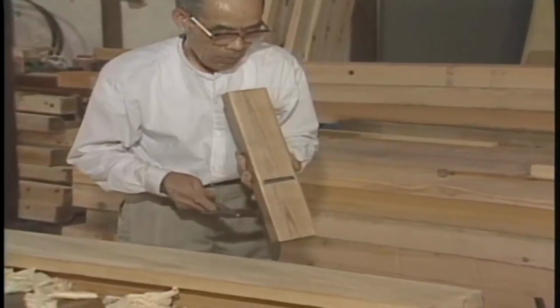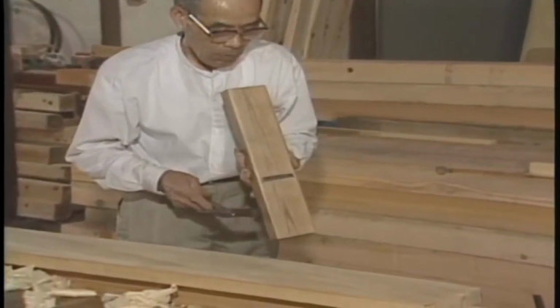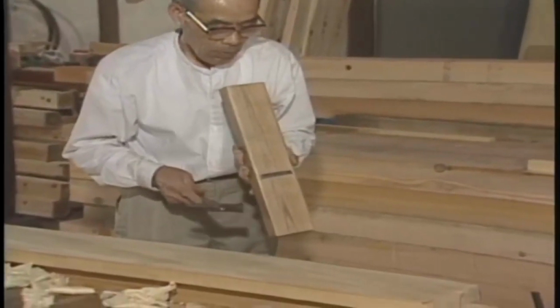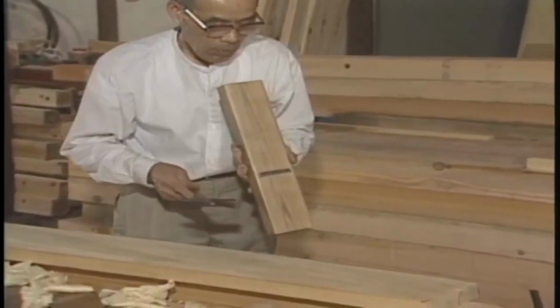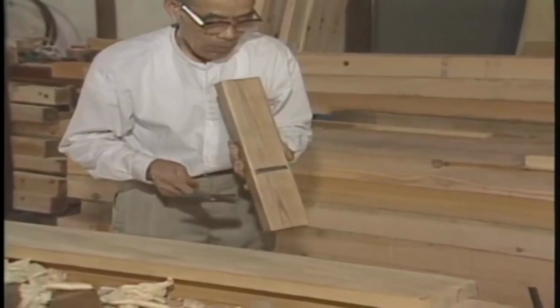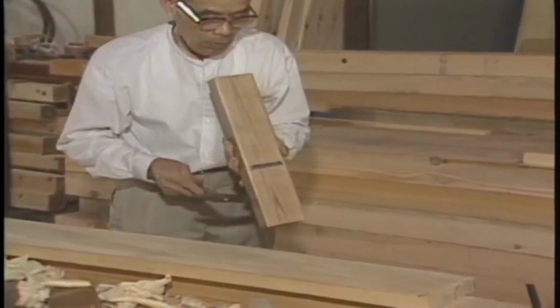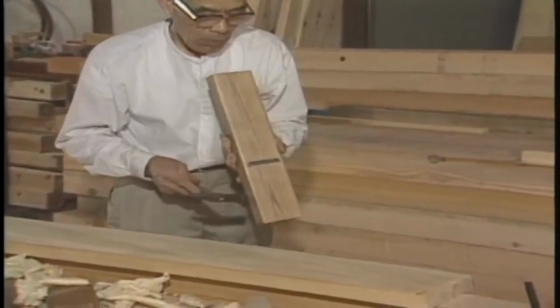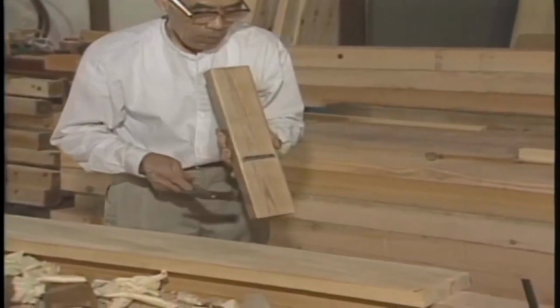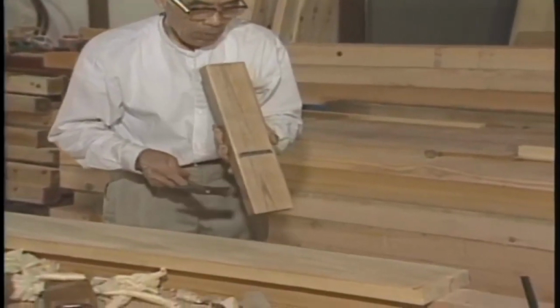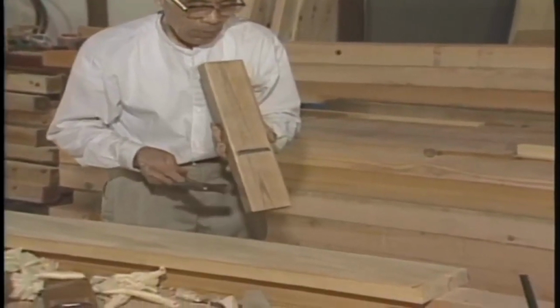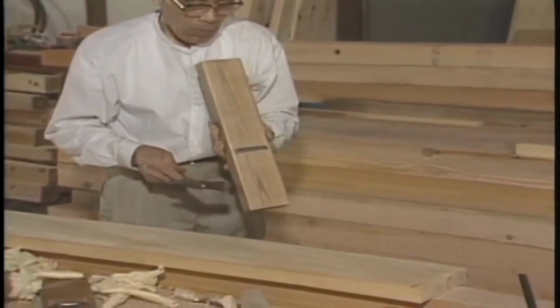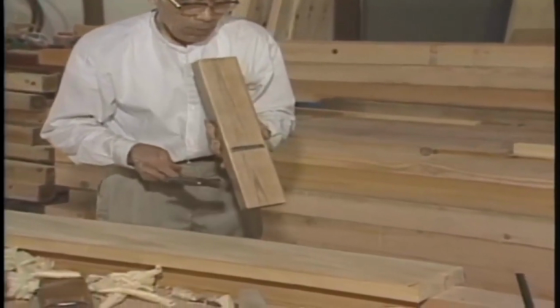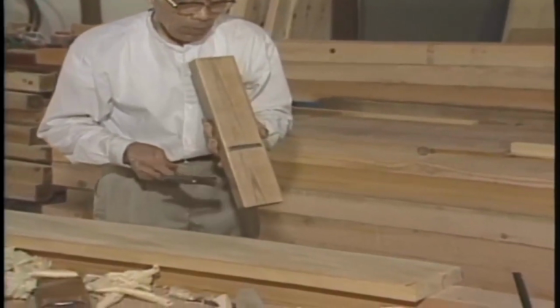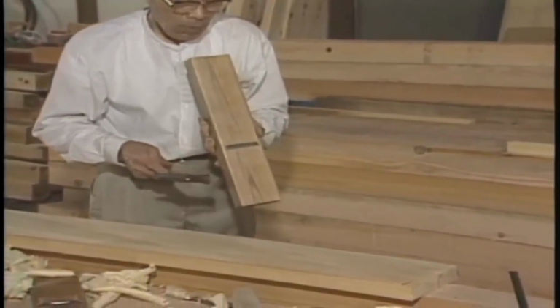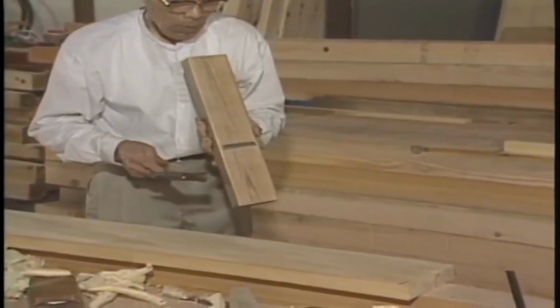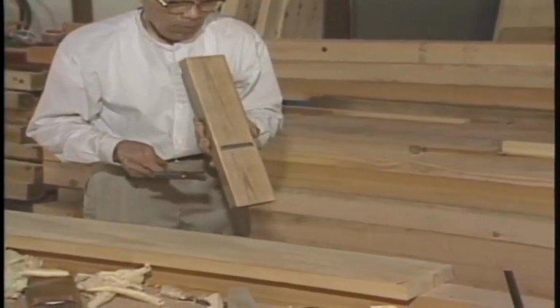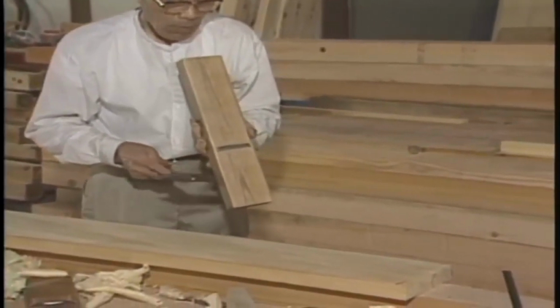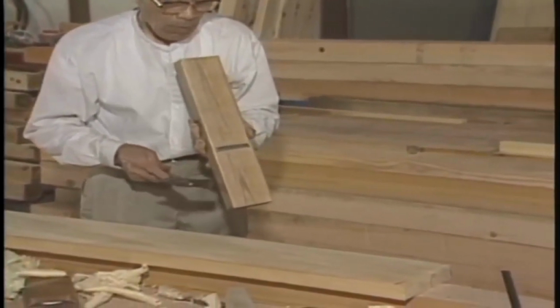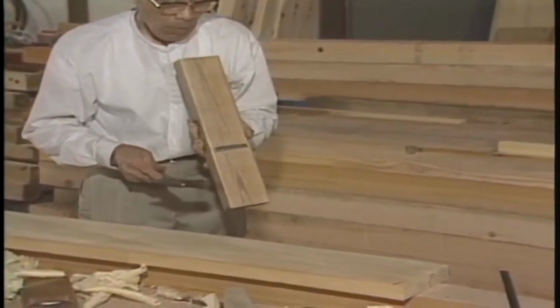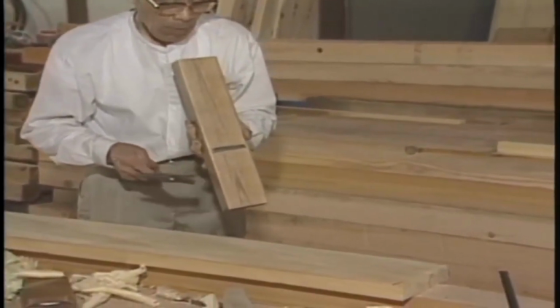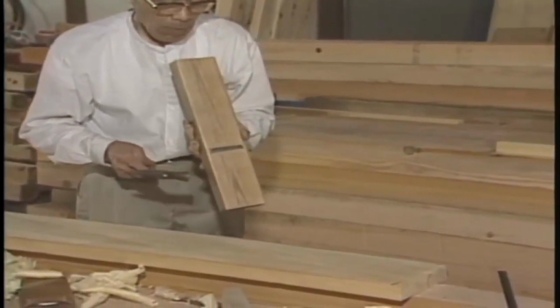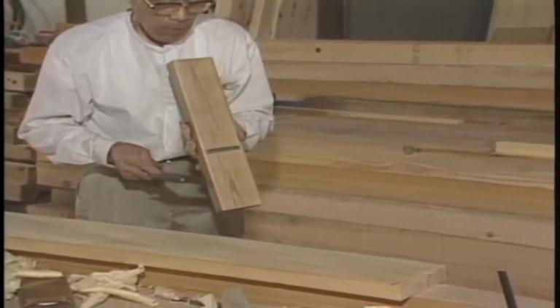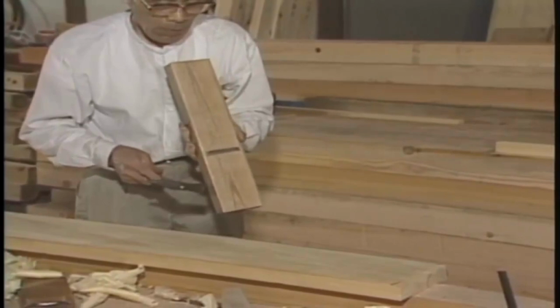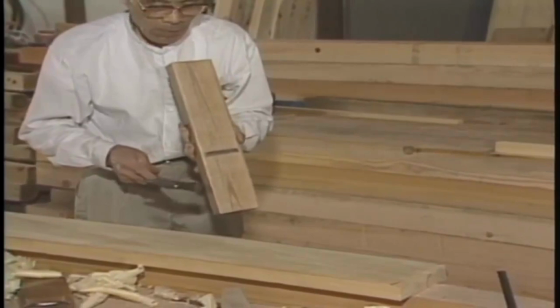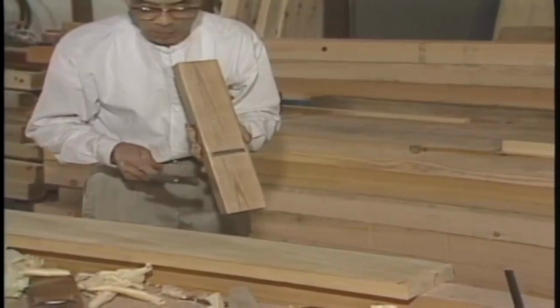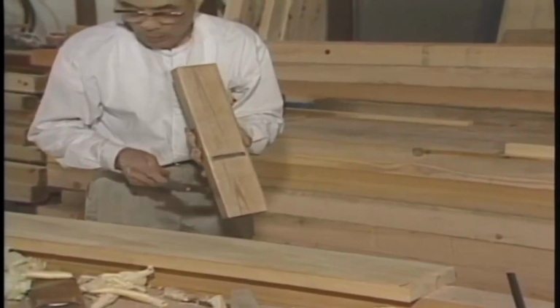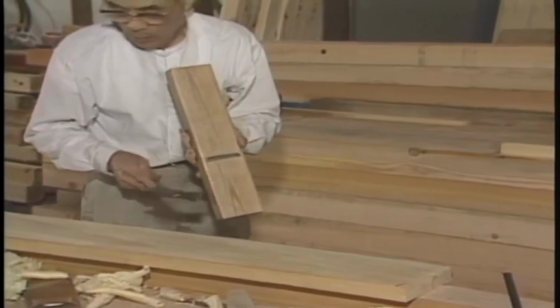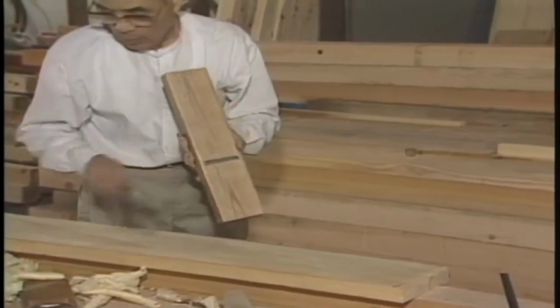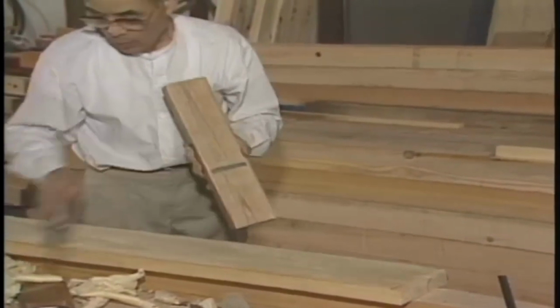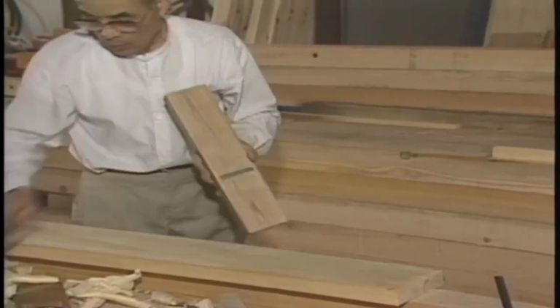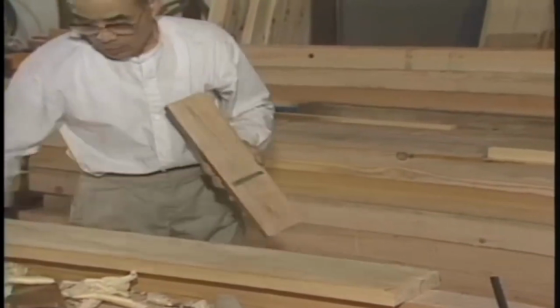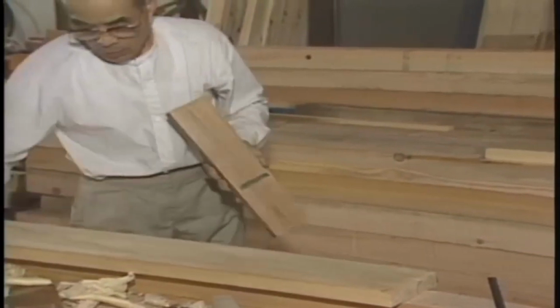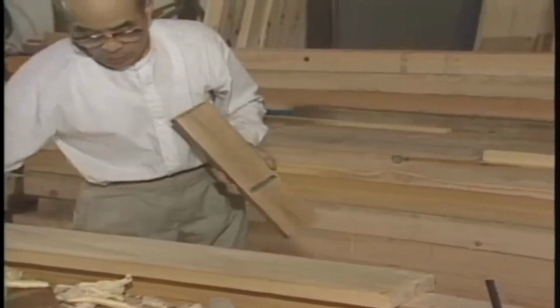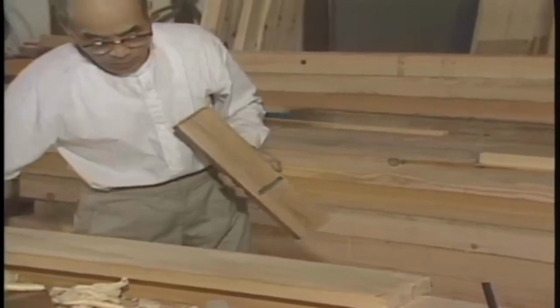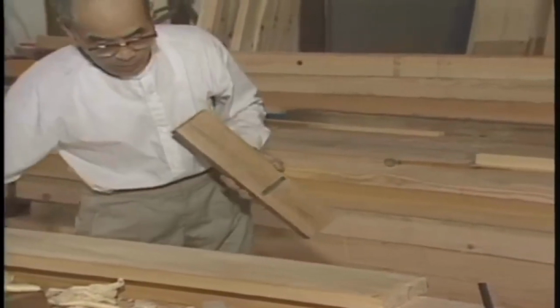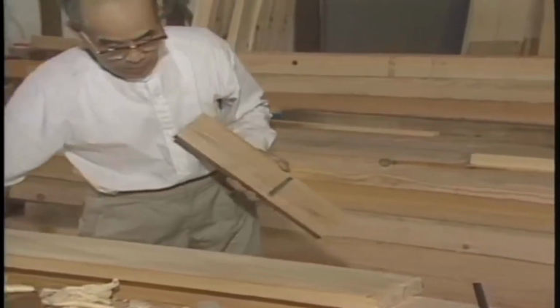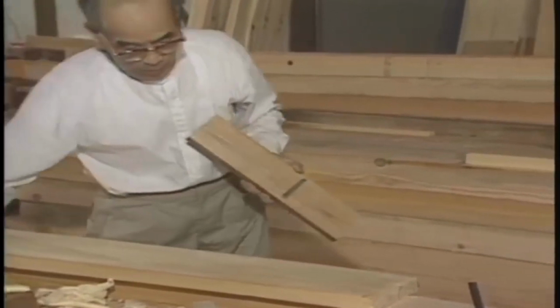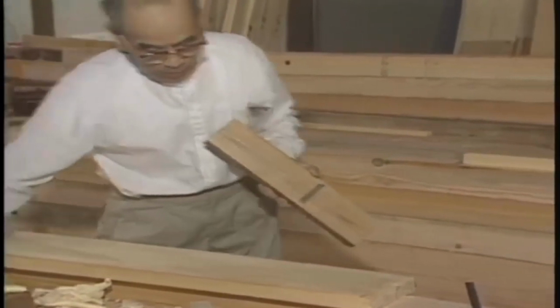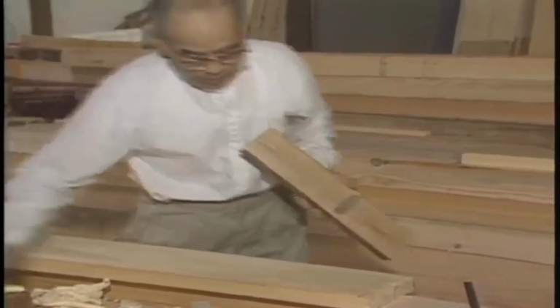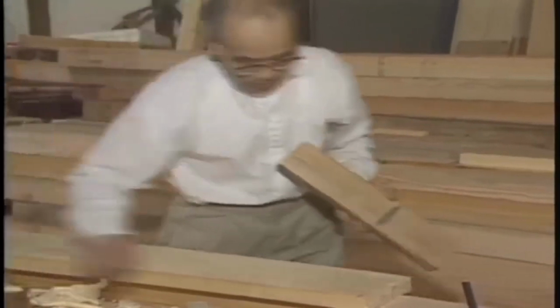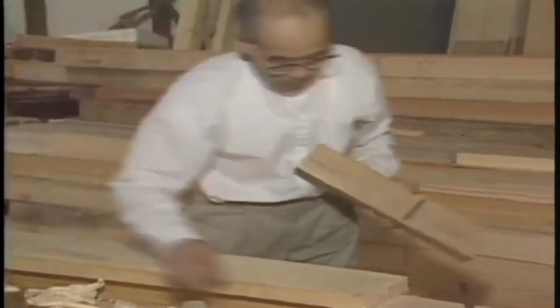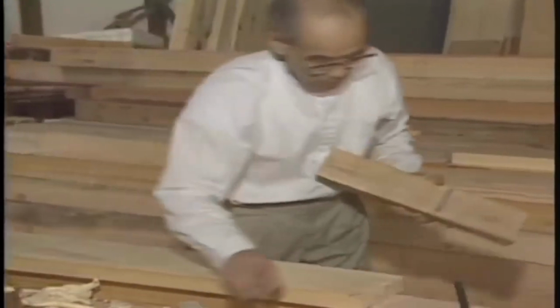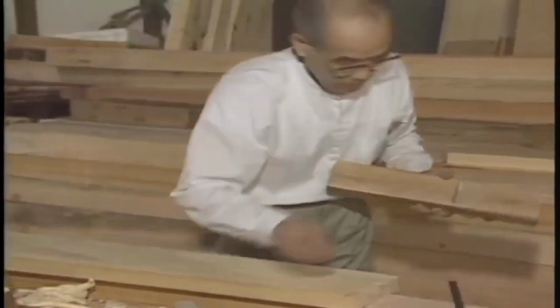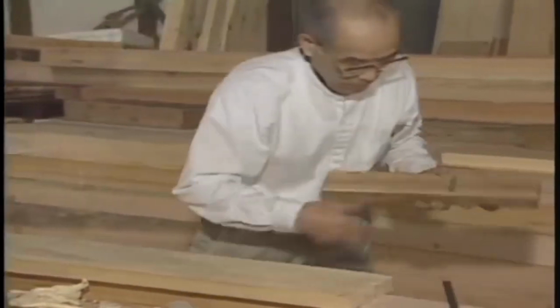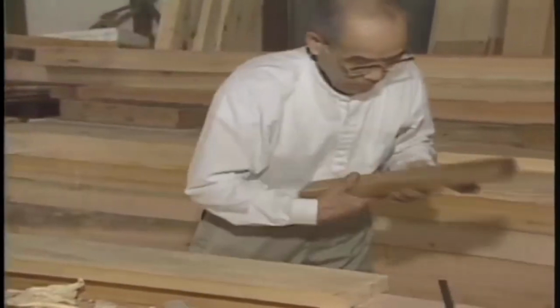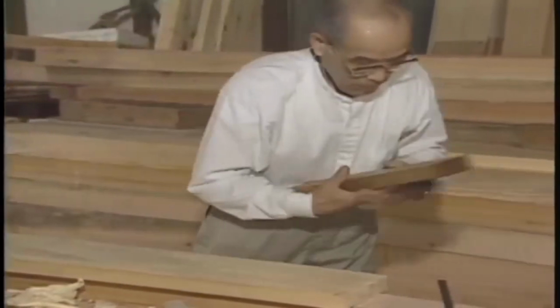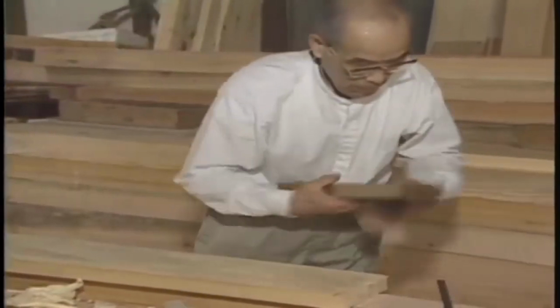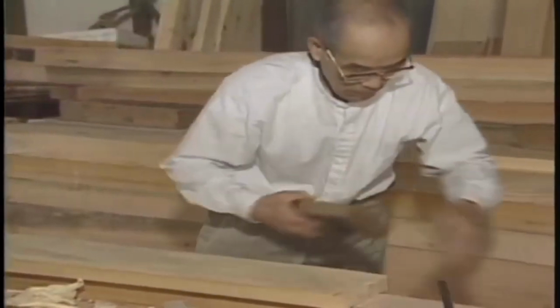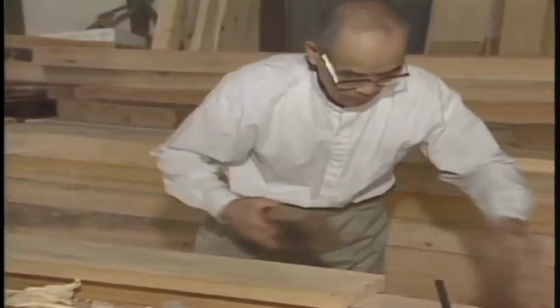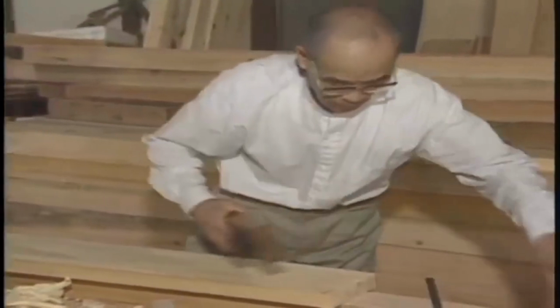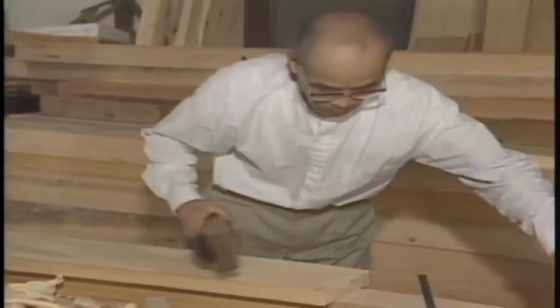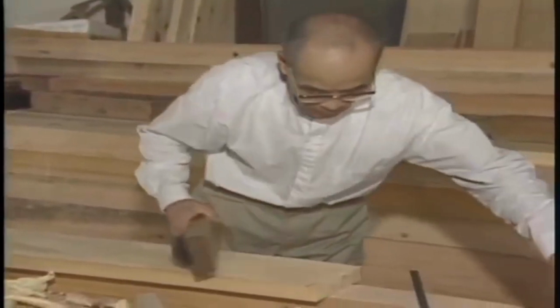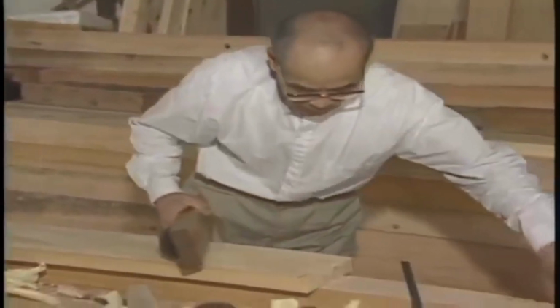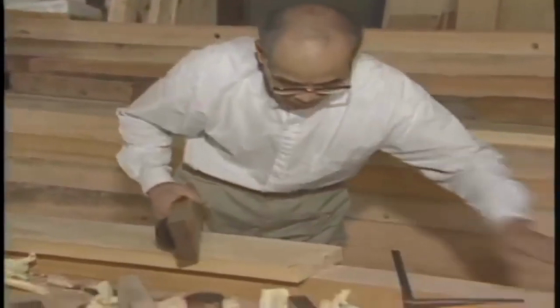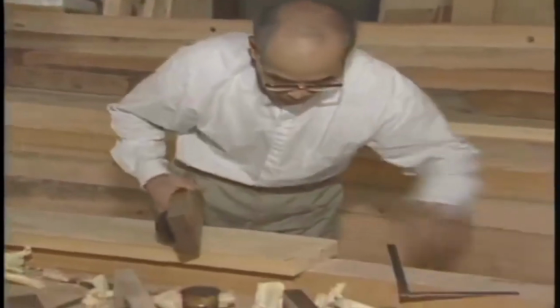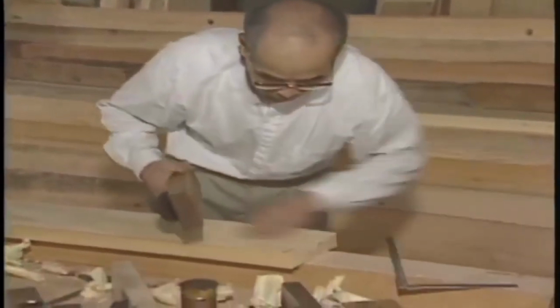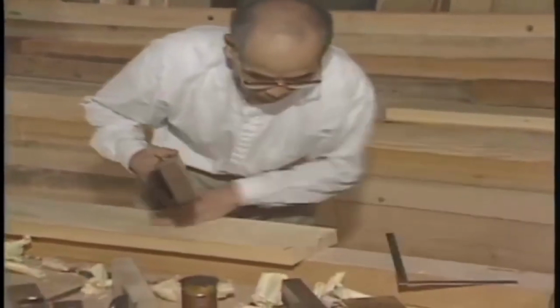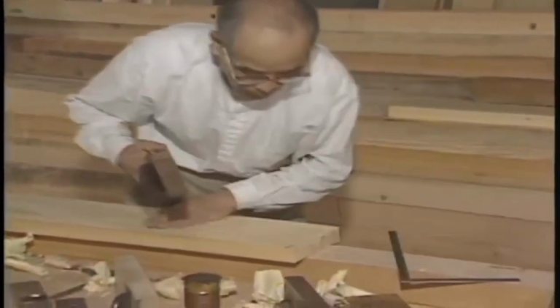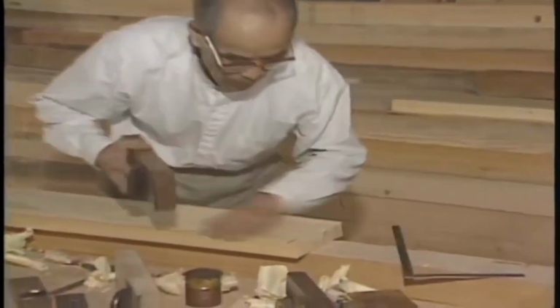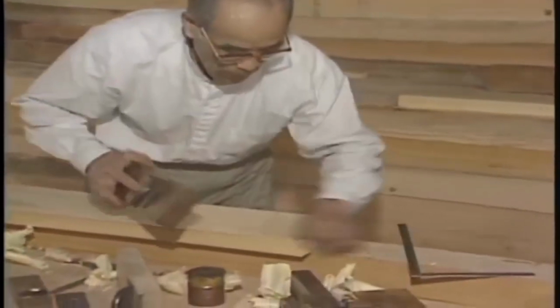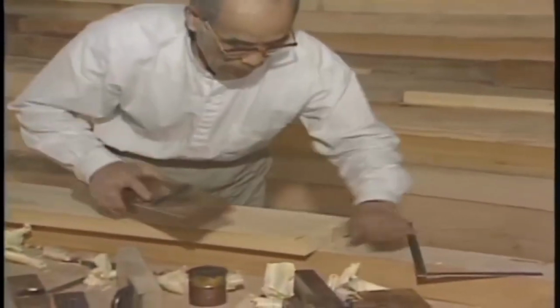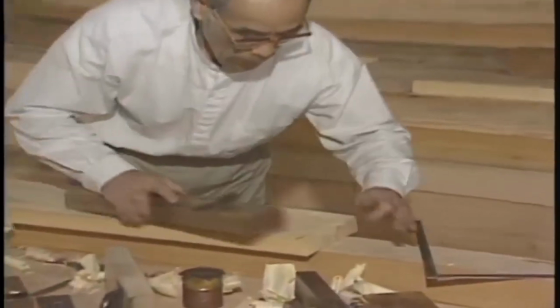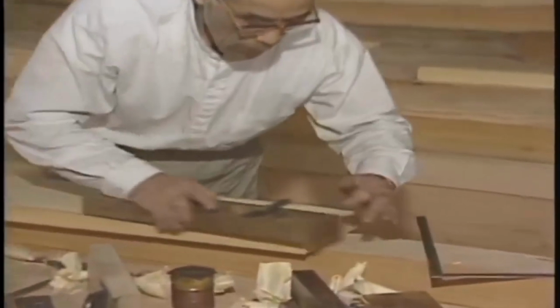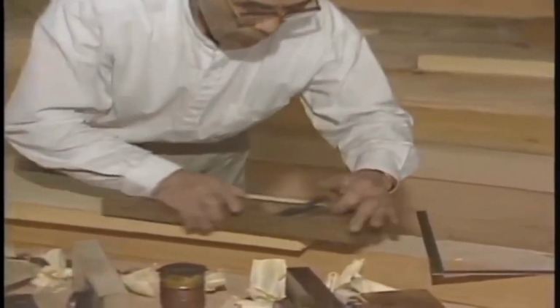A jointer plane is designed with a long sole, which means it can plane a flat surface more precisely than a normal smoothing plane.